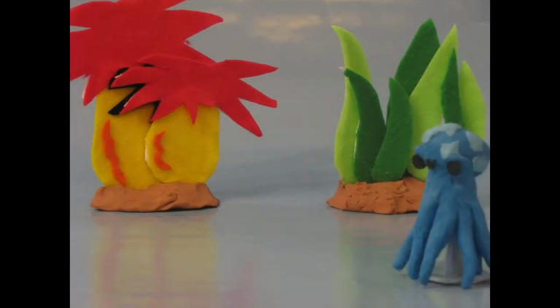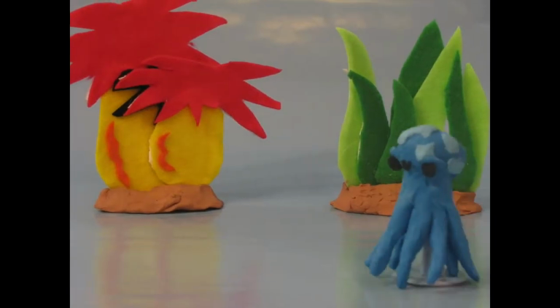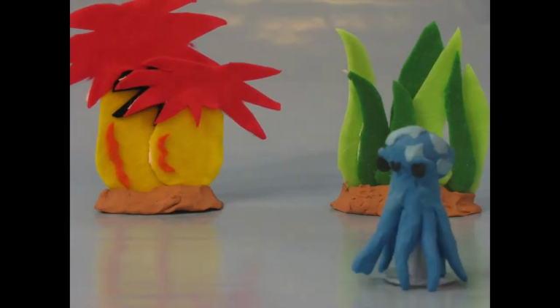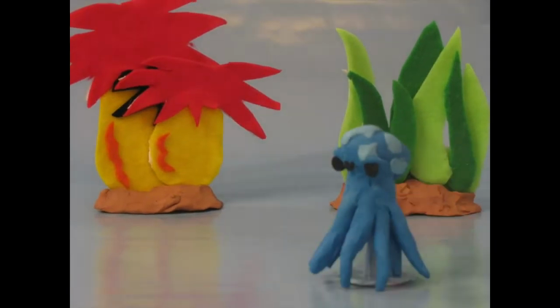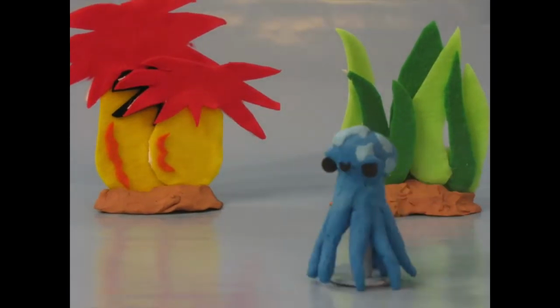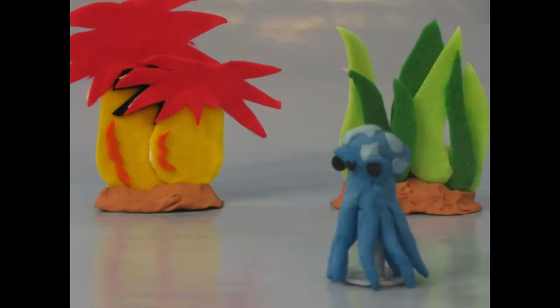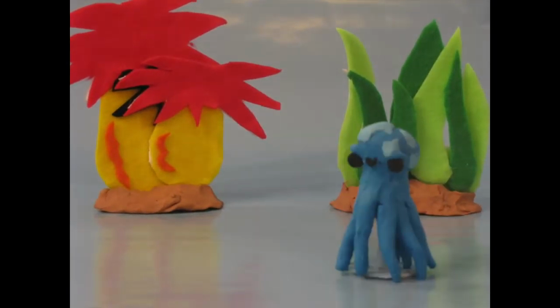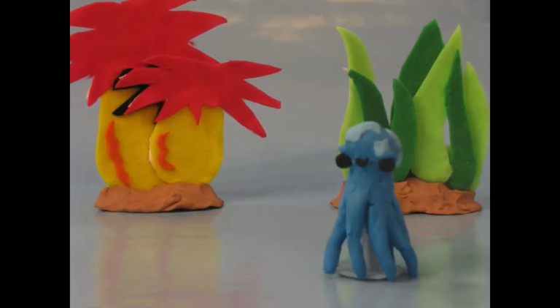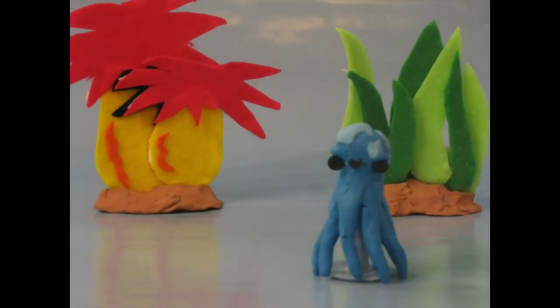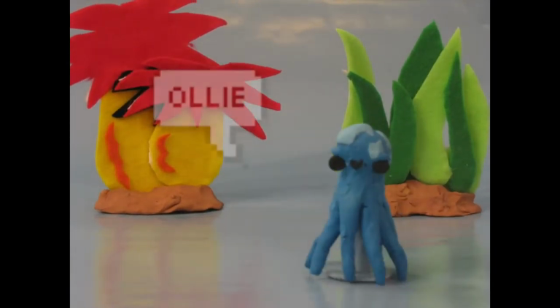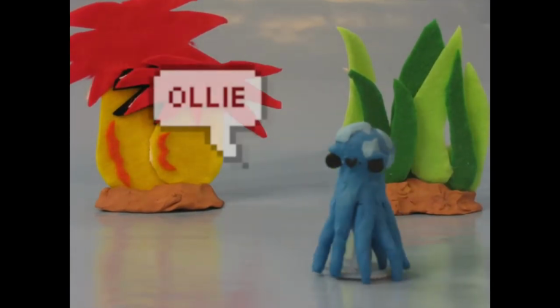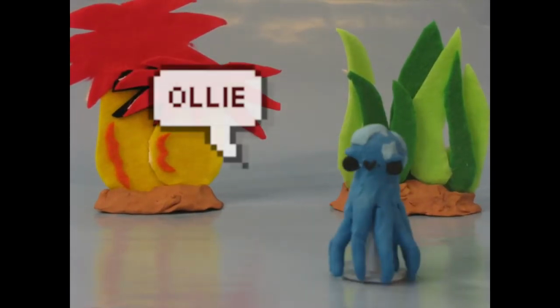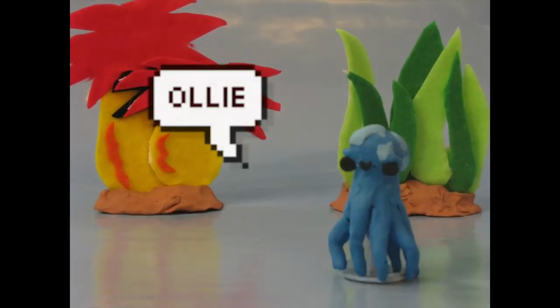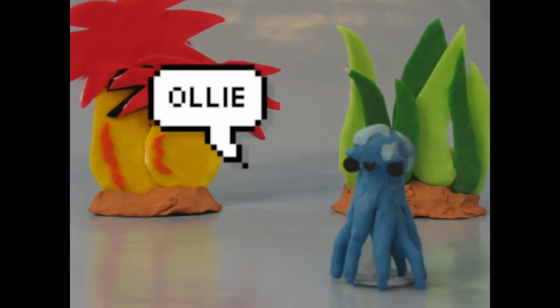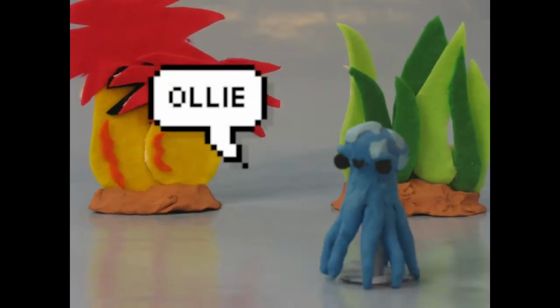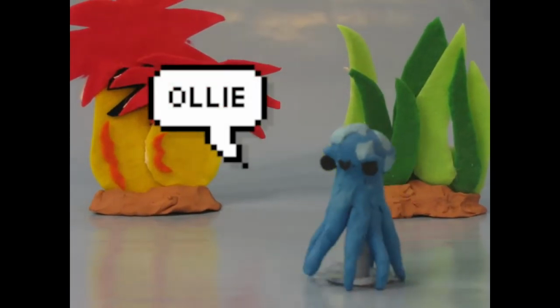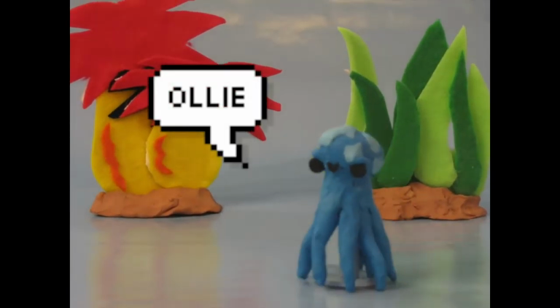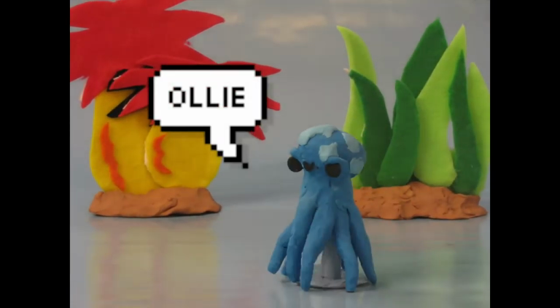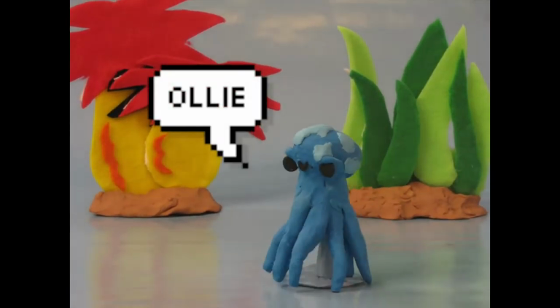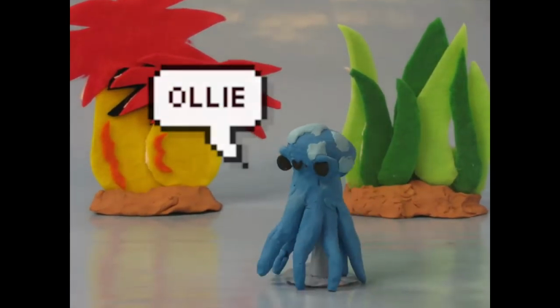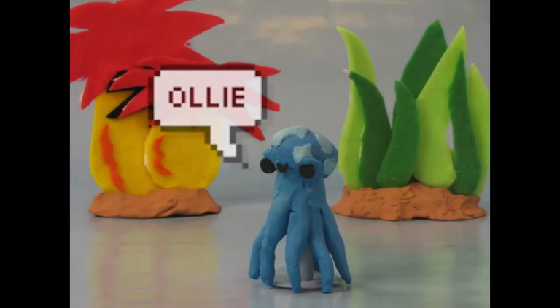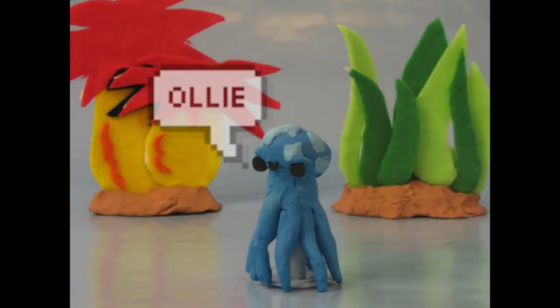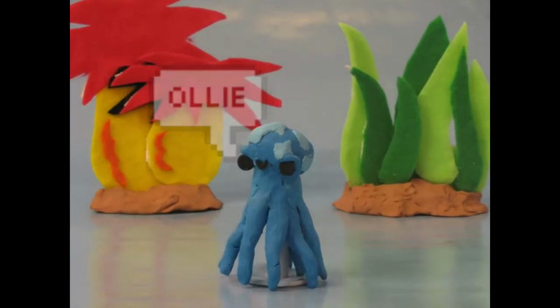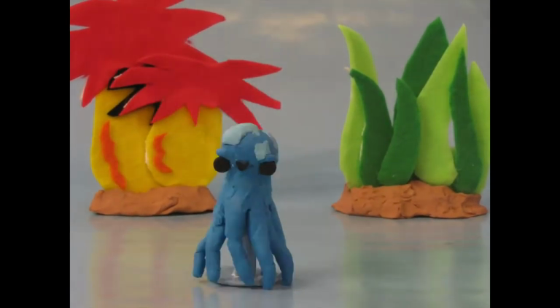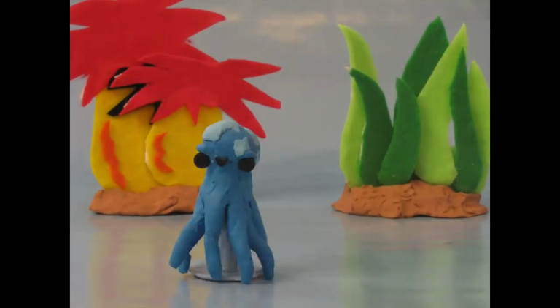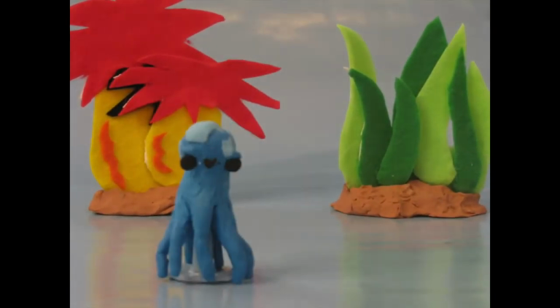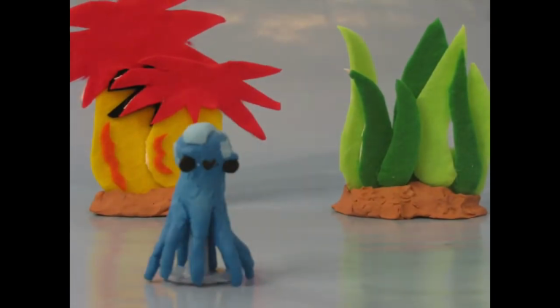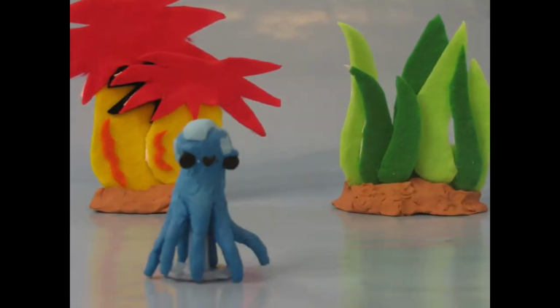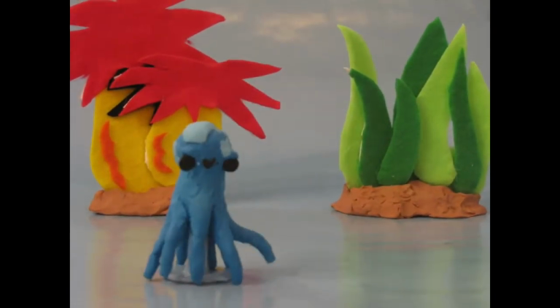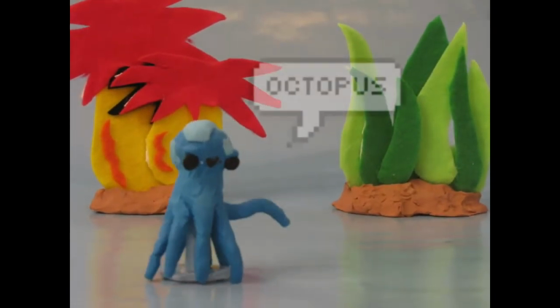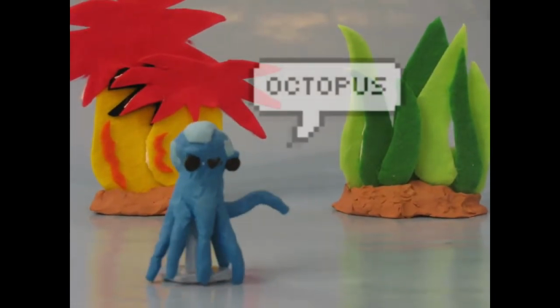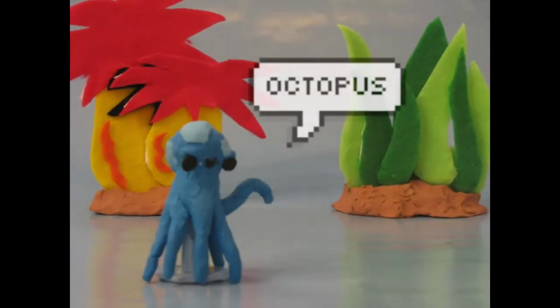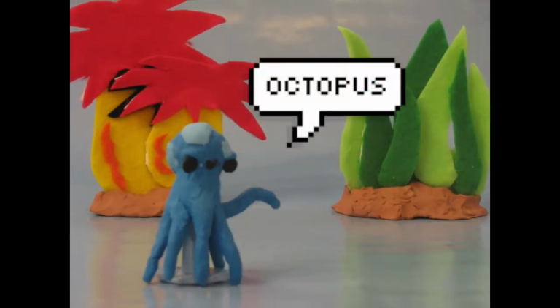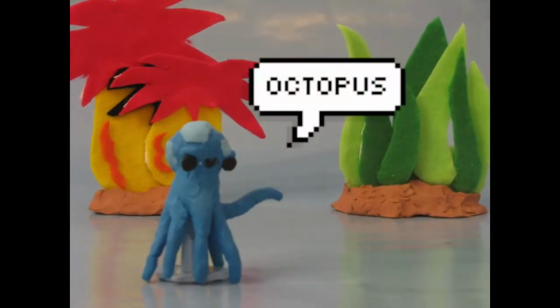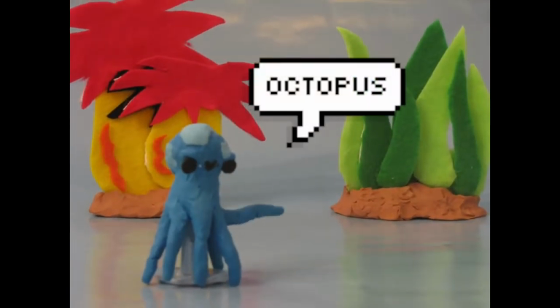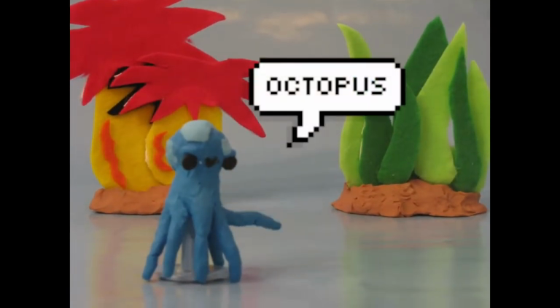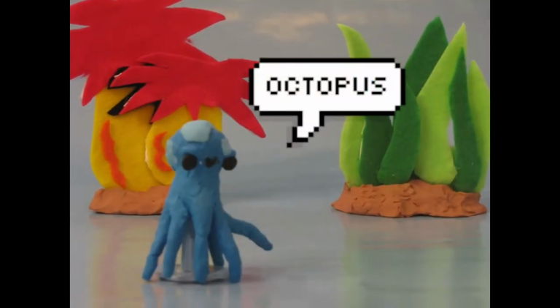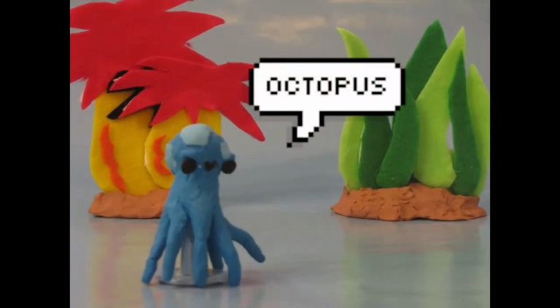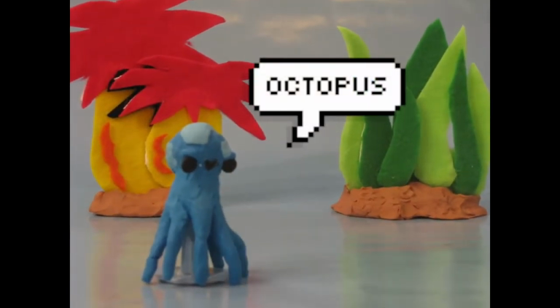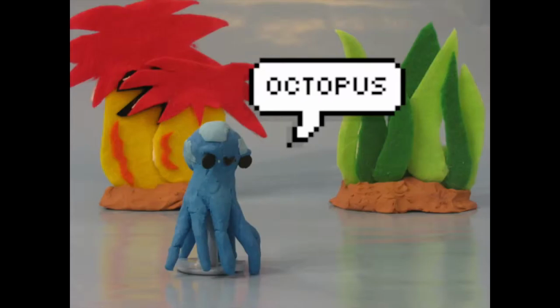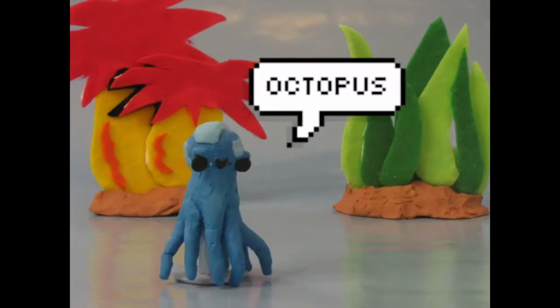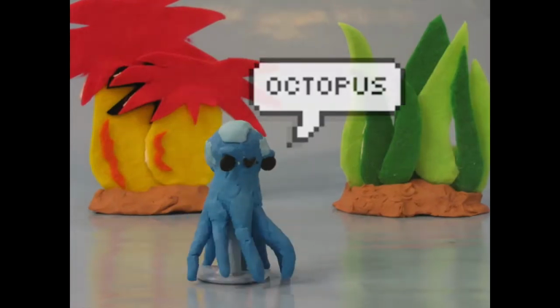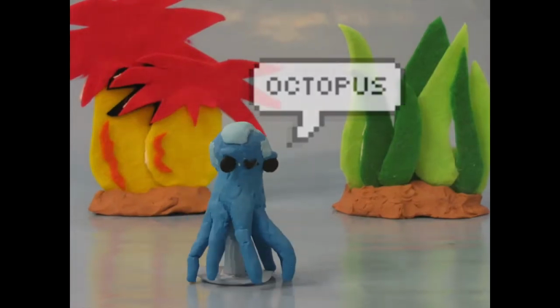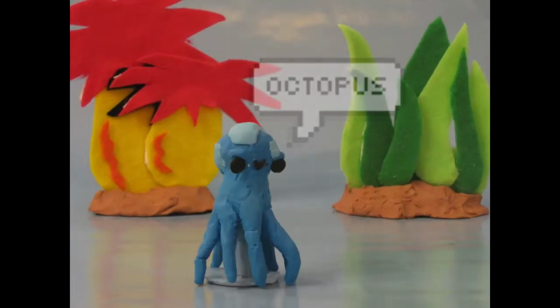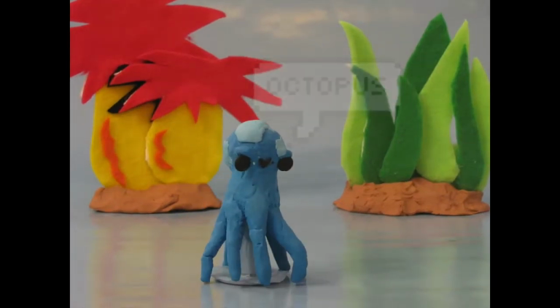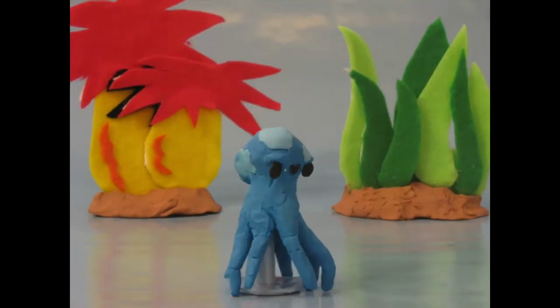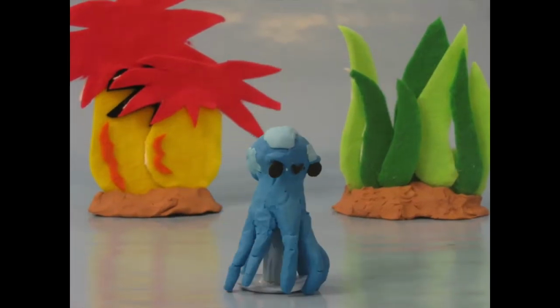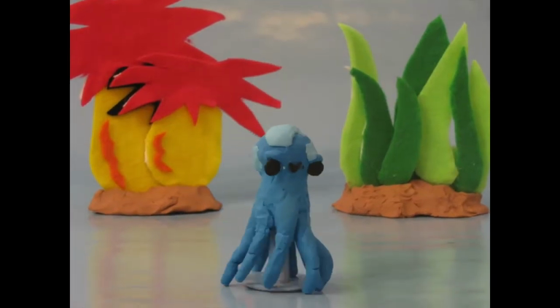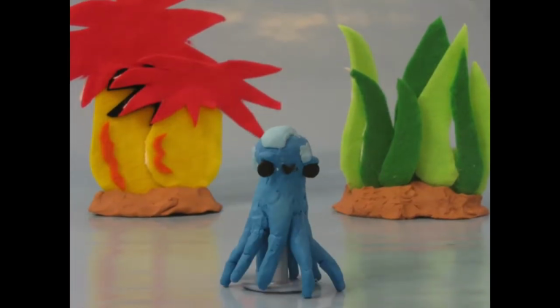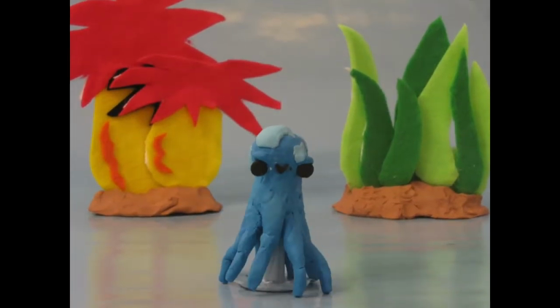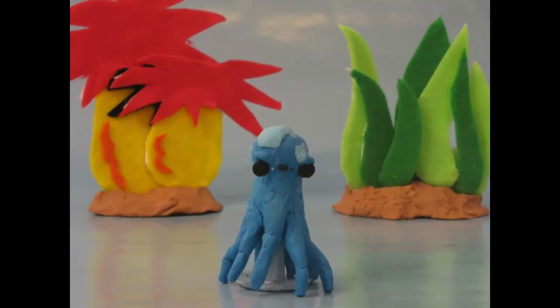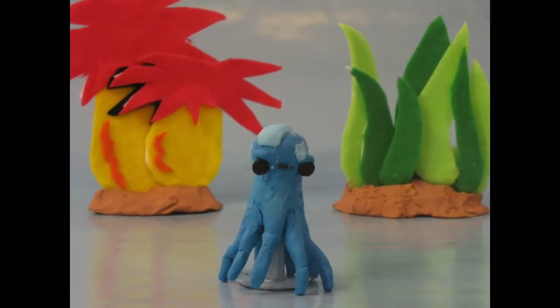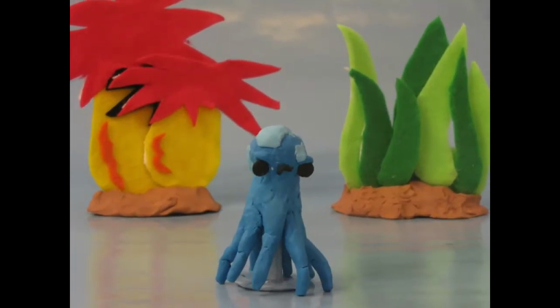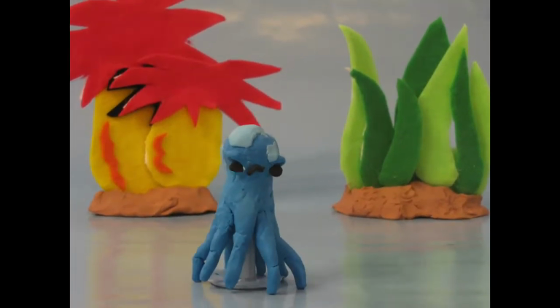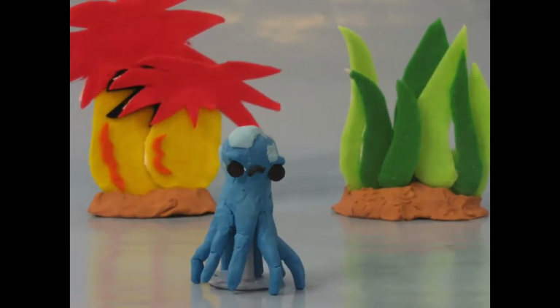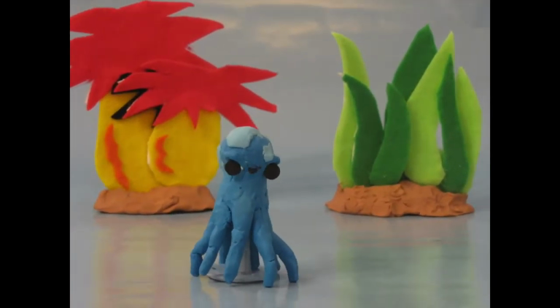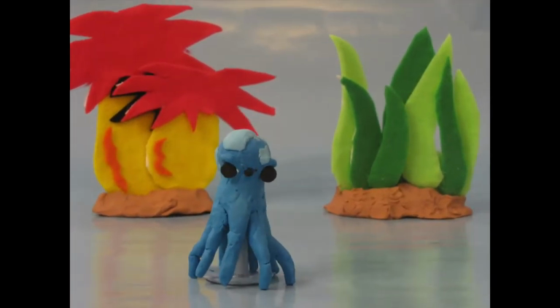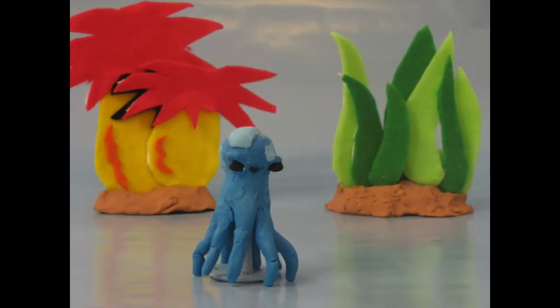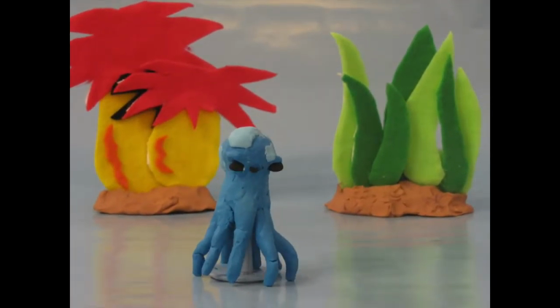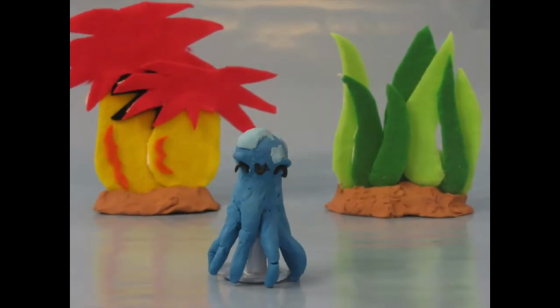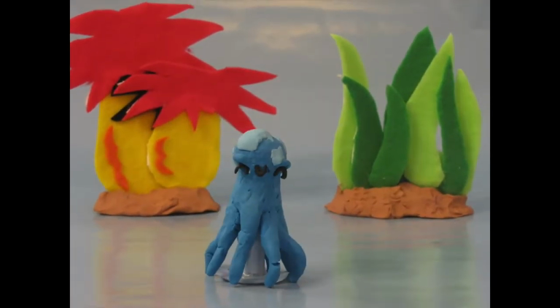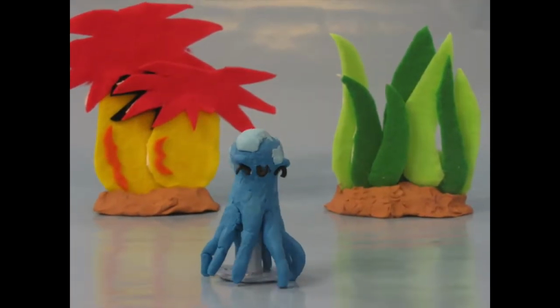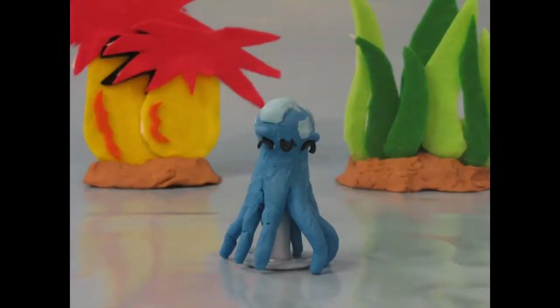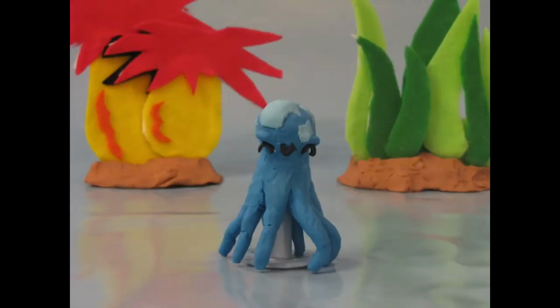Hello, TSA! This is Ollie. He is an octopus. Ollie has a special skill he wants to show you. Go ahead, Ollie!